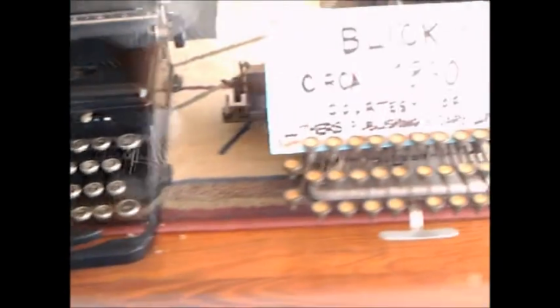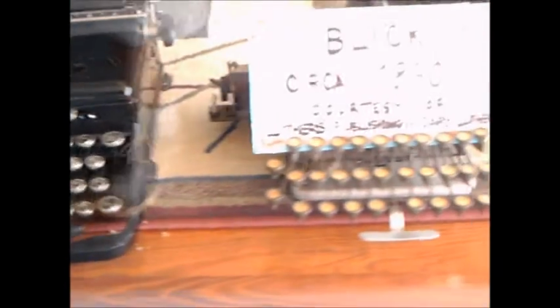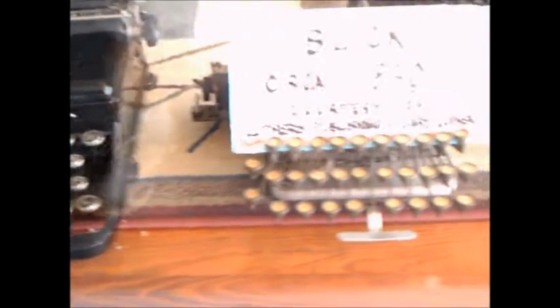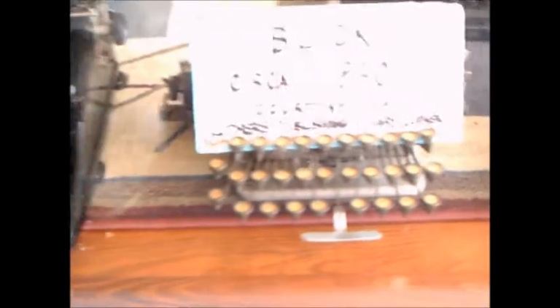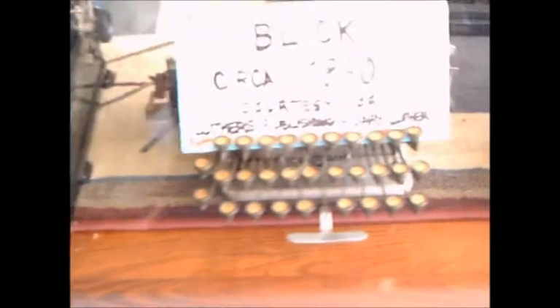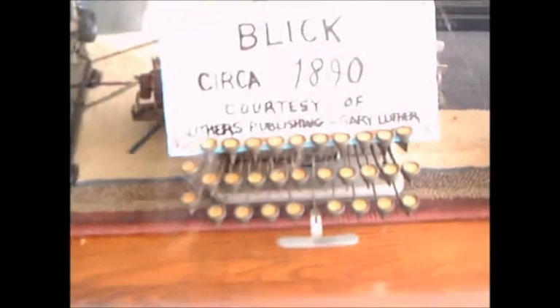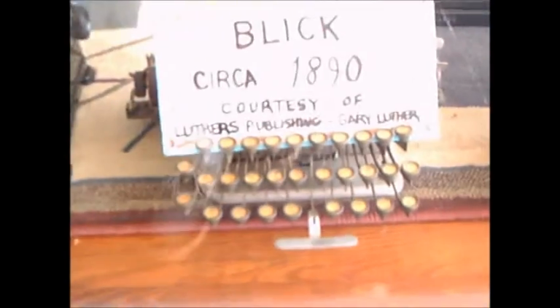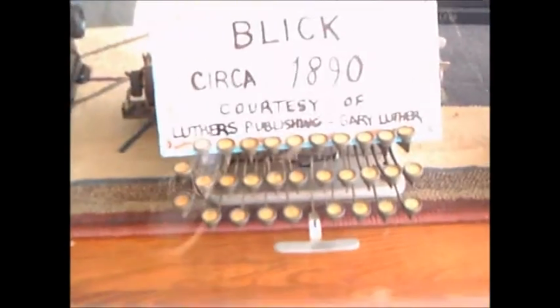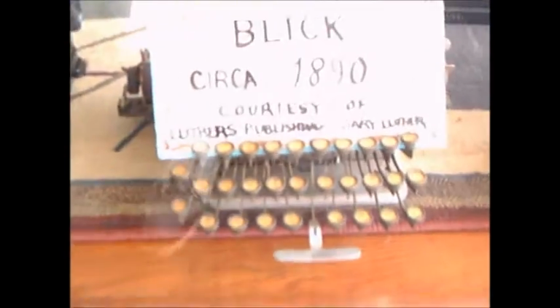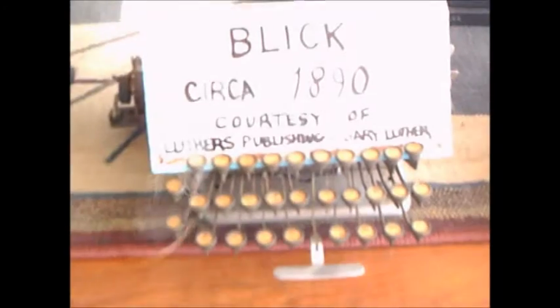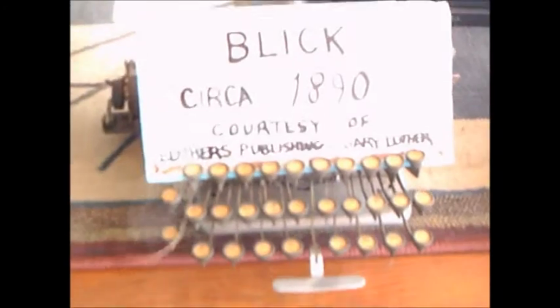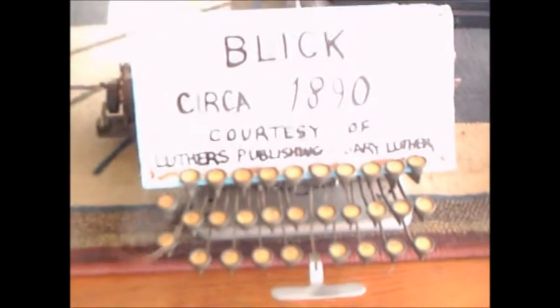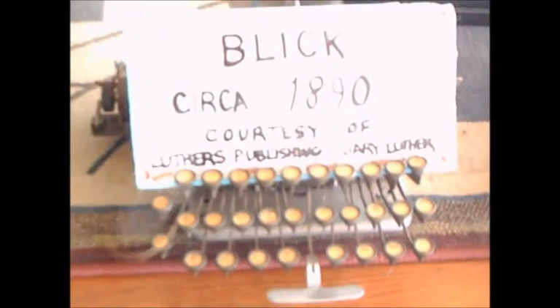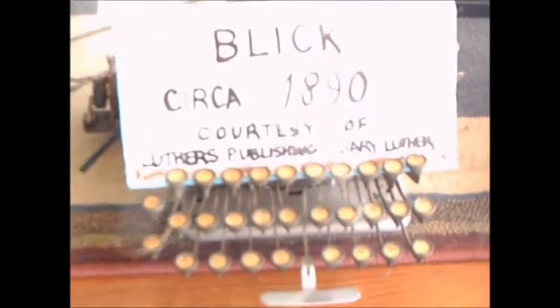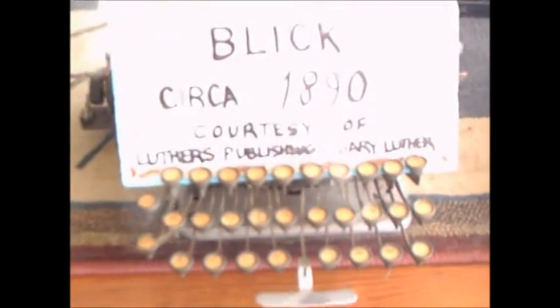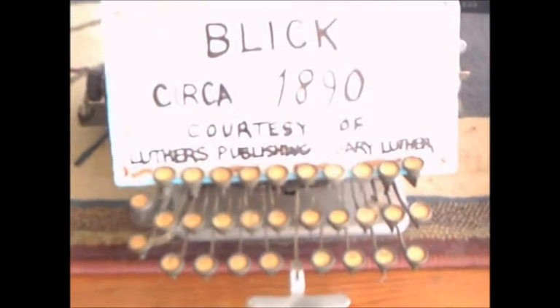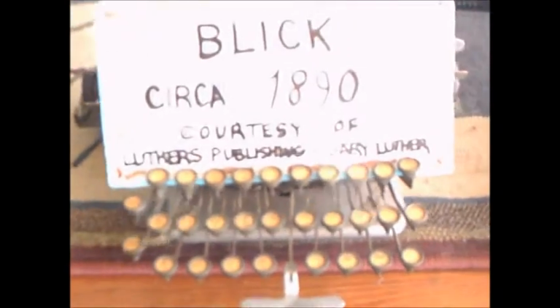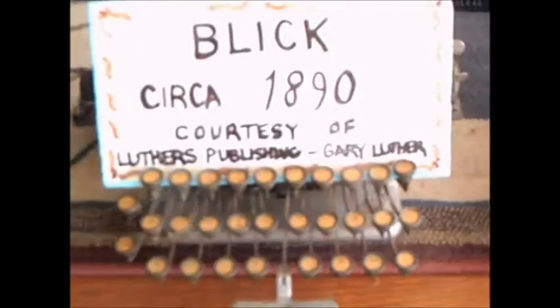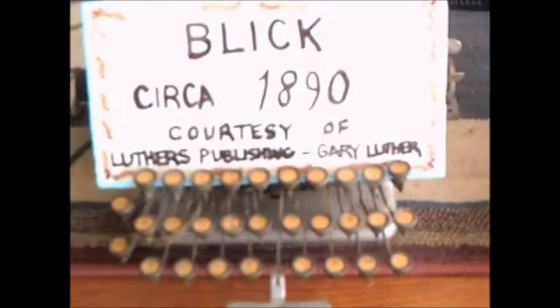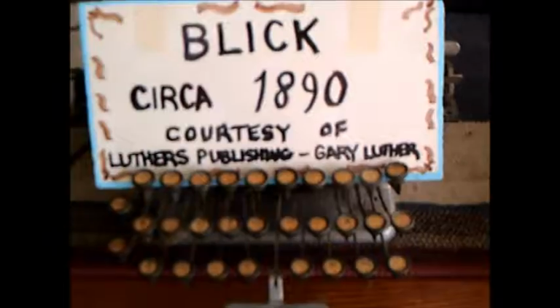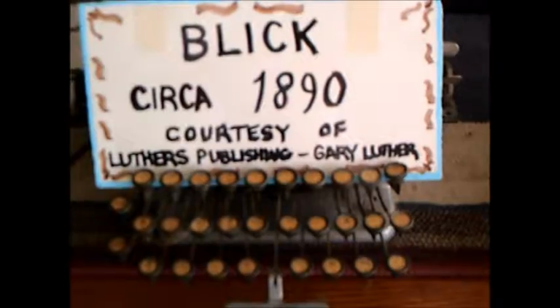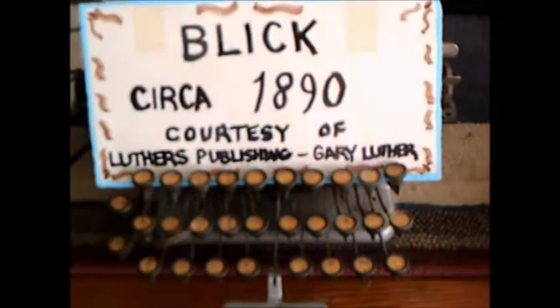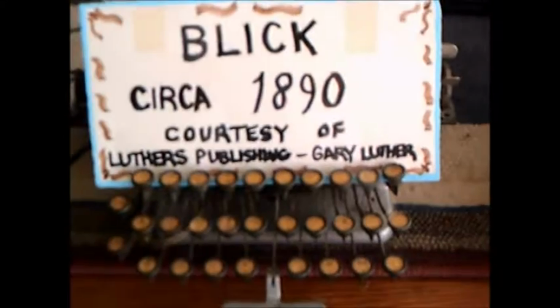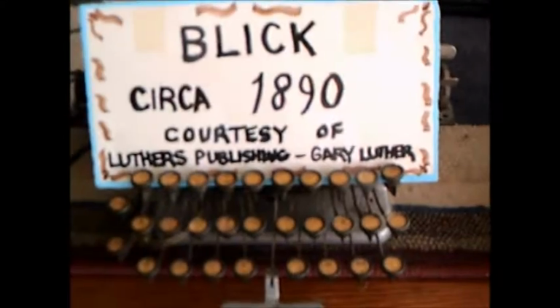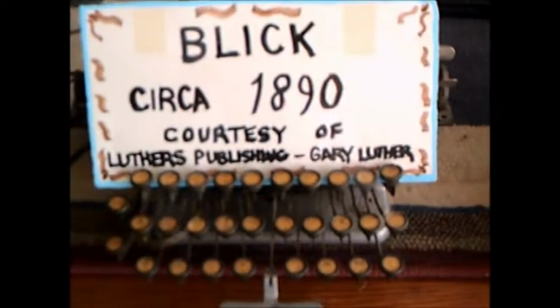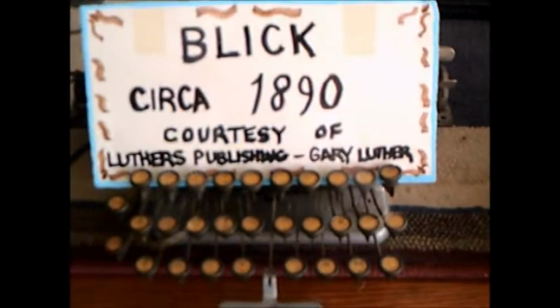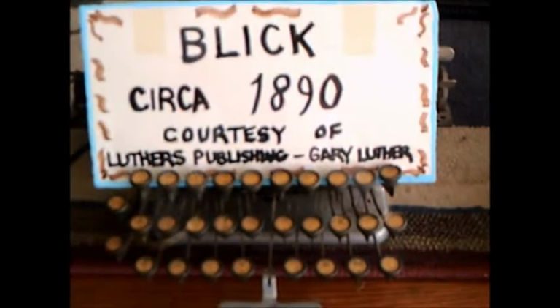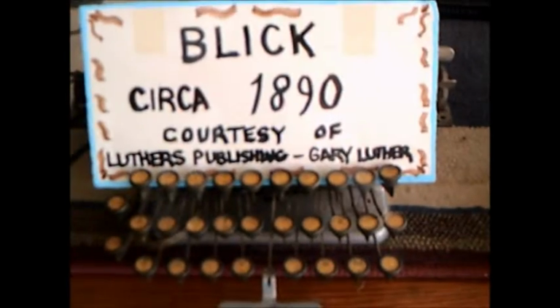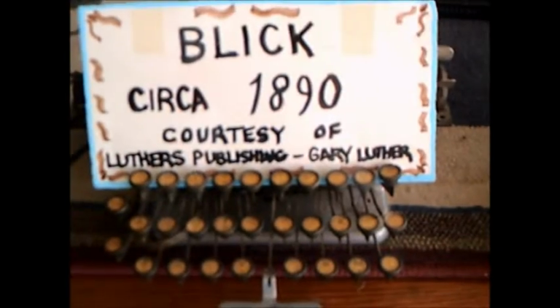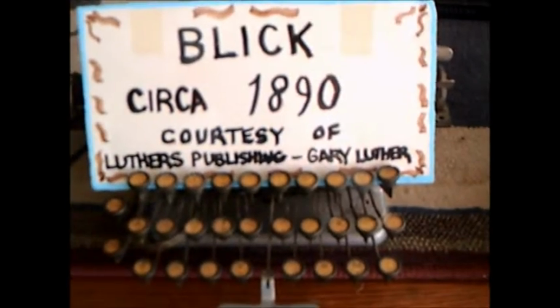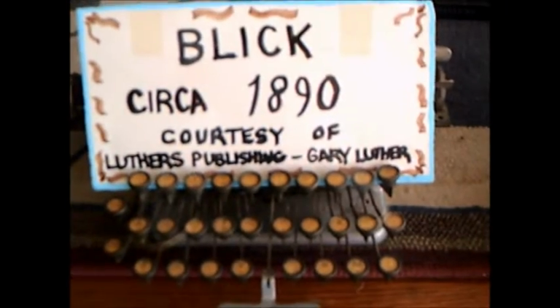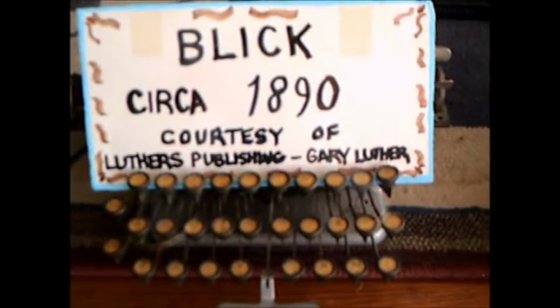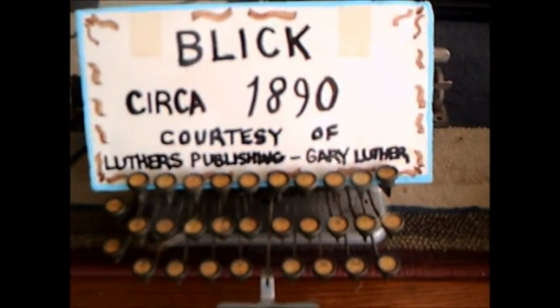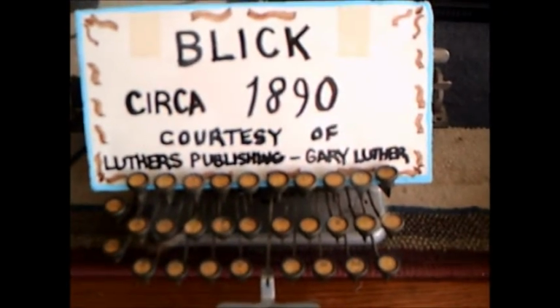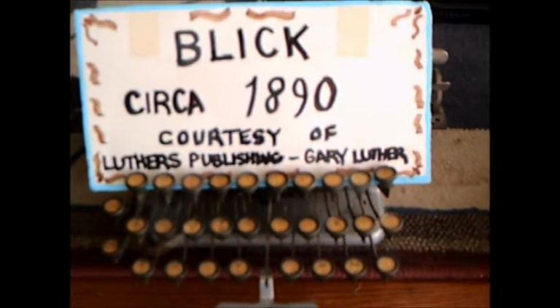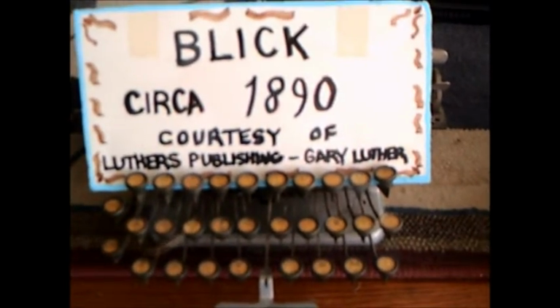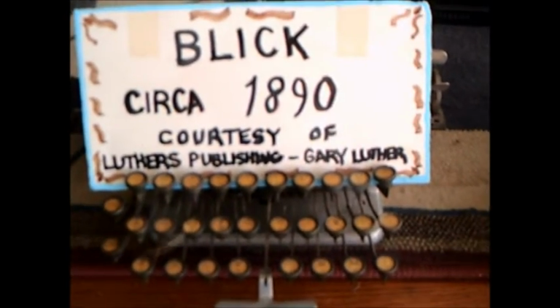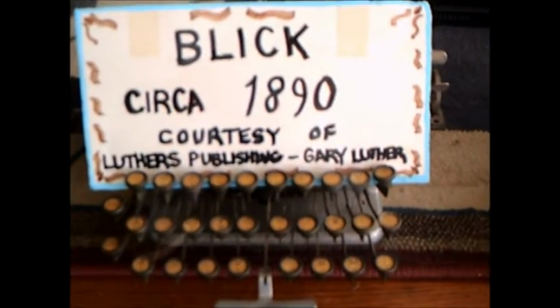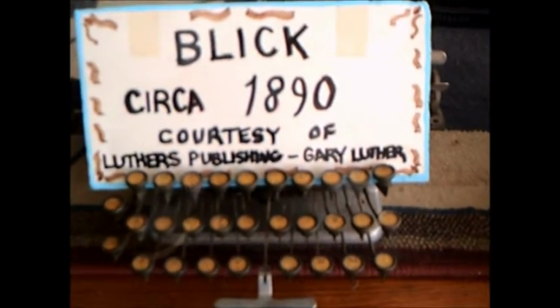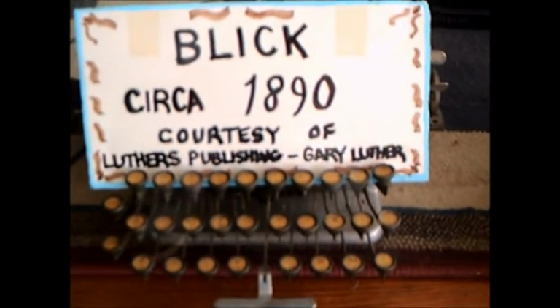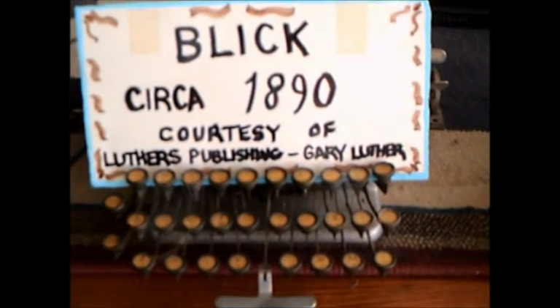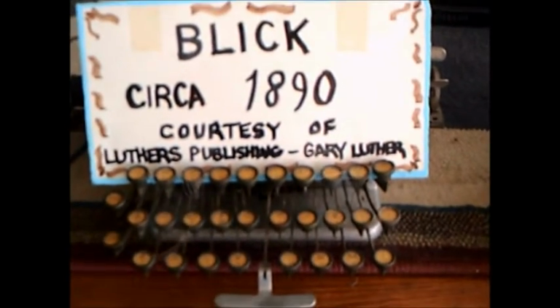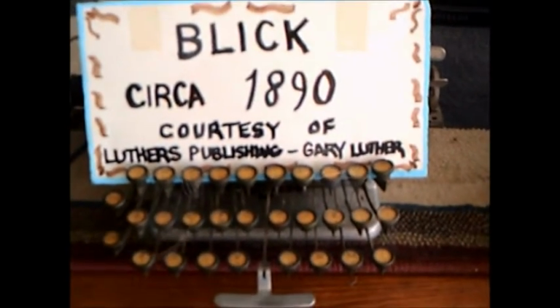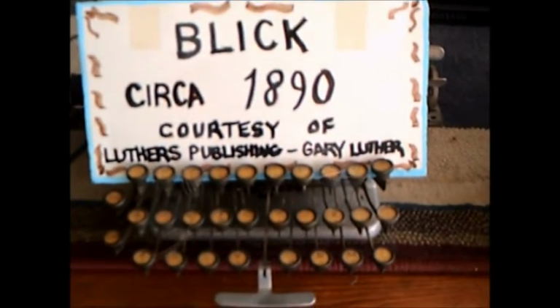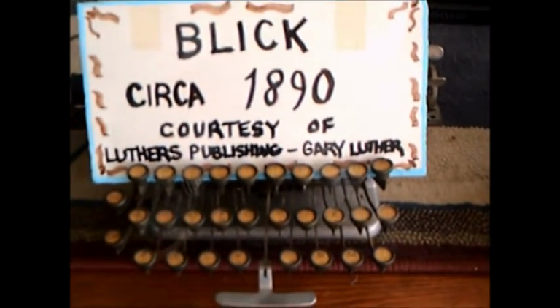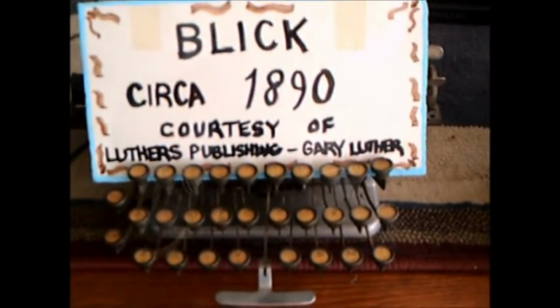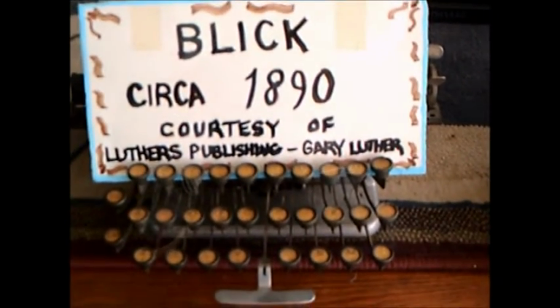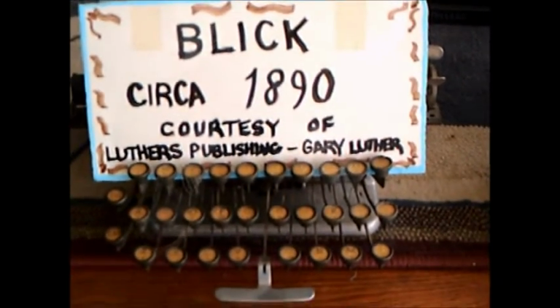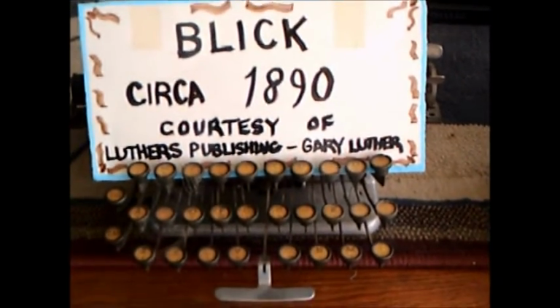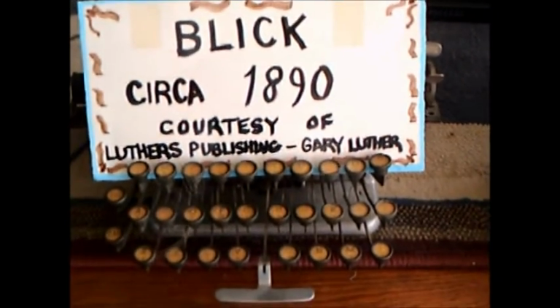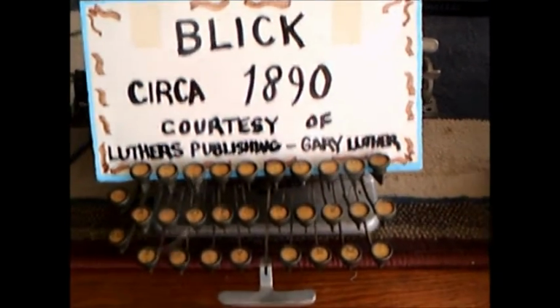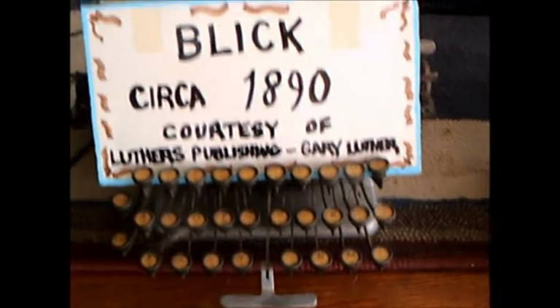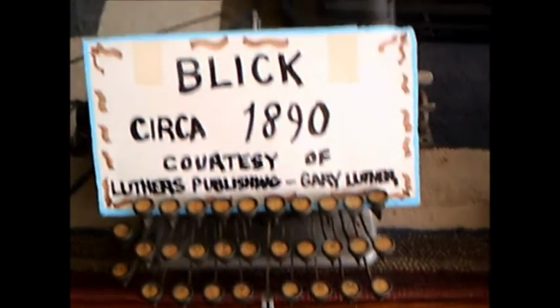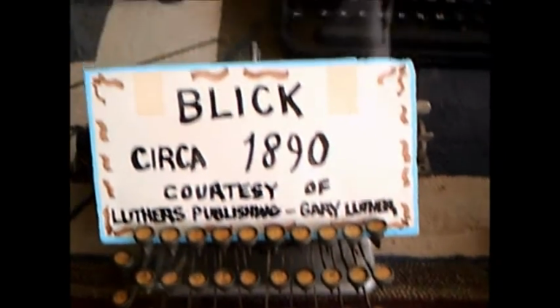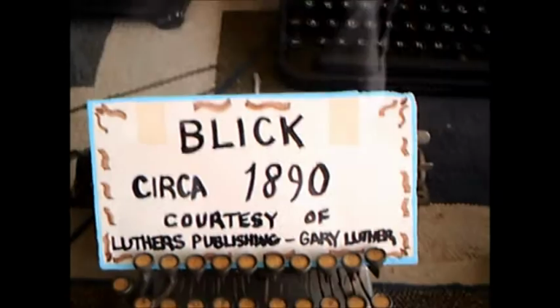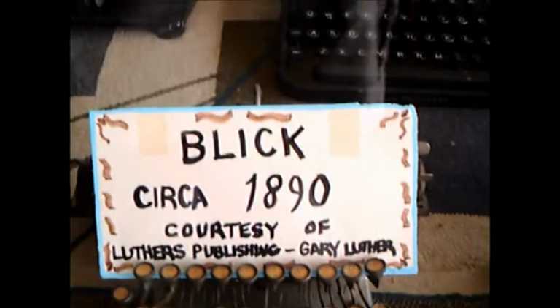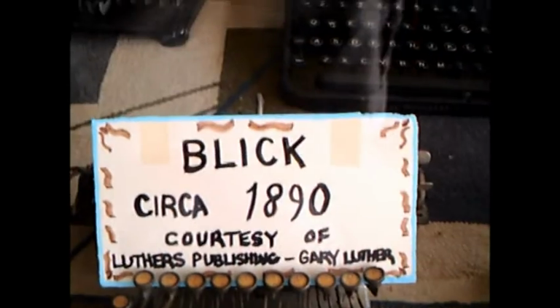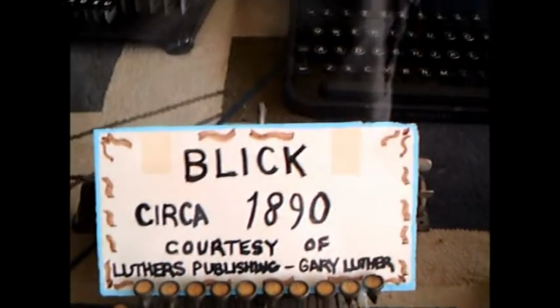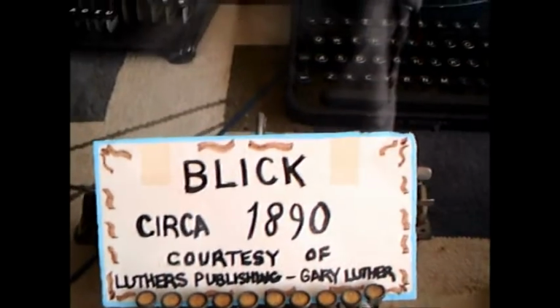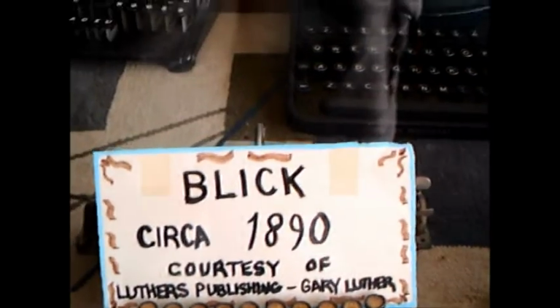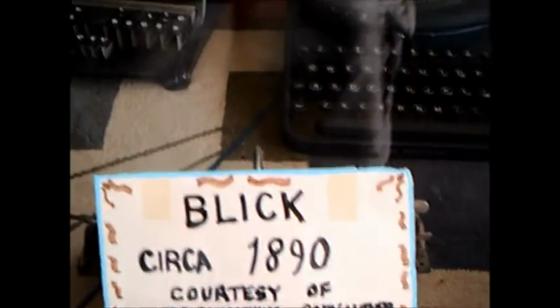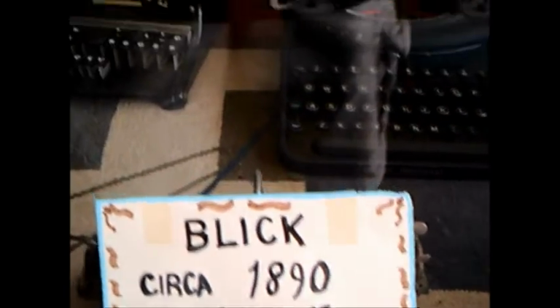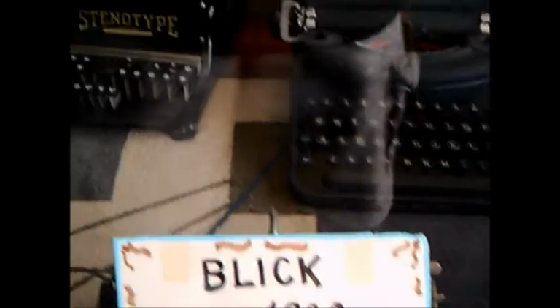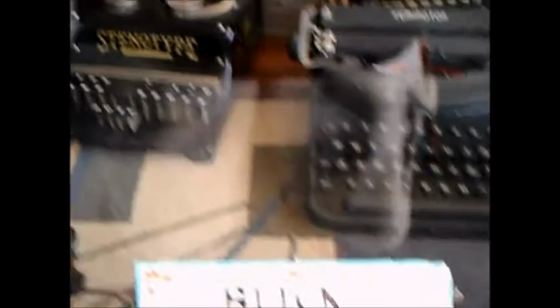Now we're going to see some very early typewriters, like that one — the Blick, 1890.